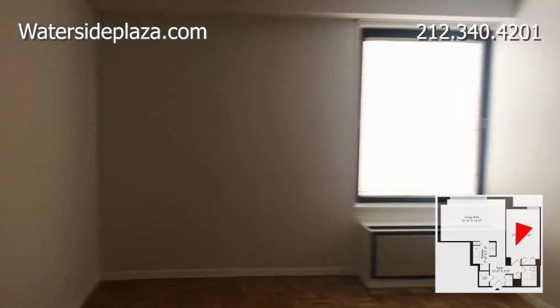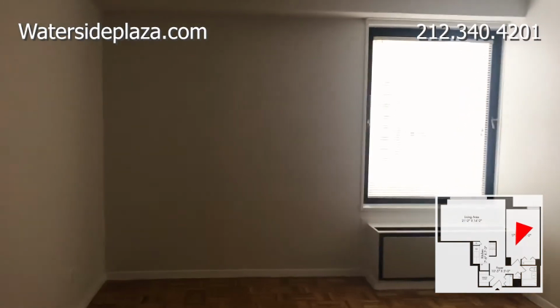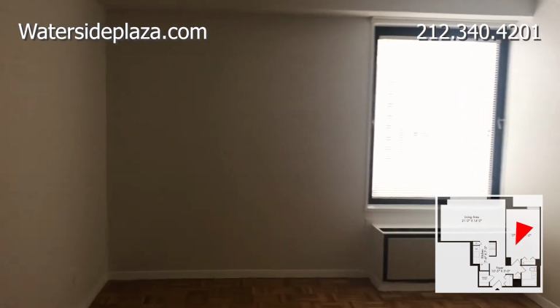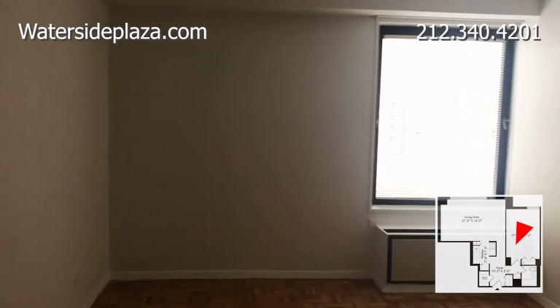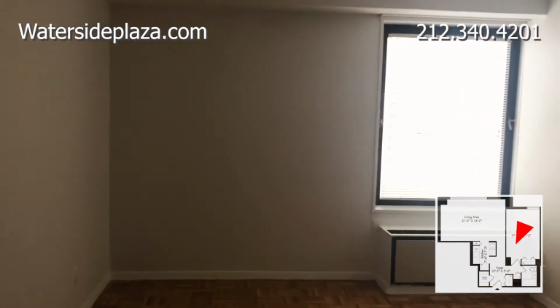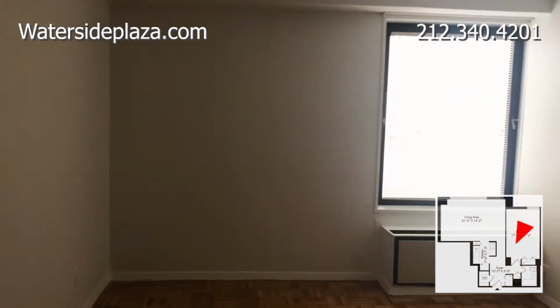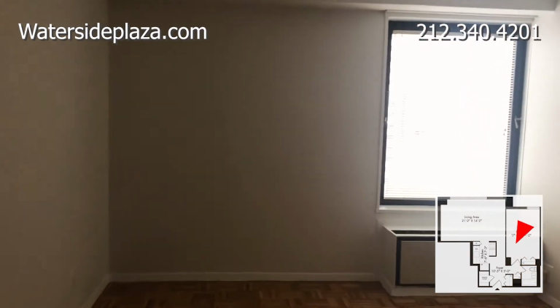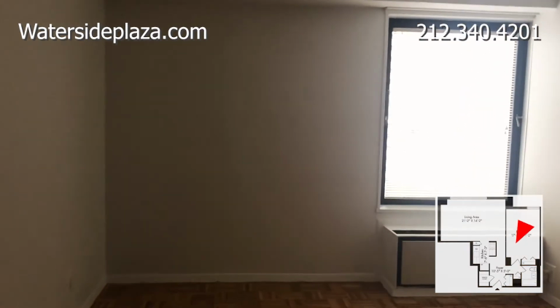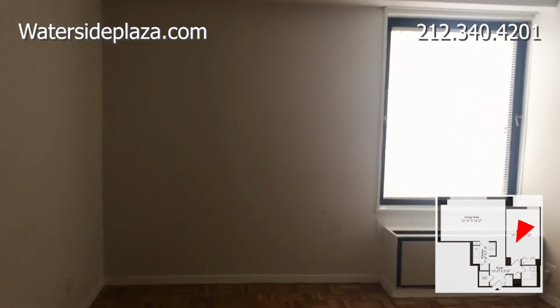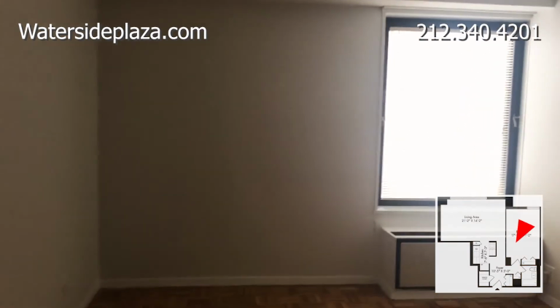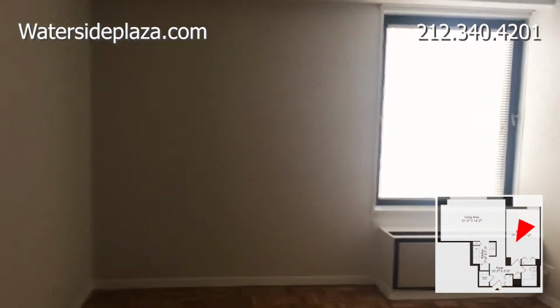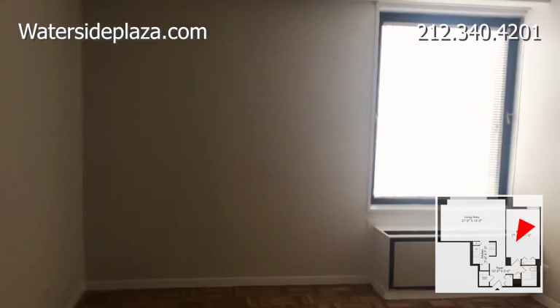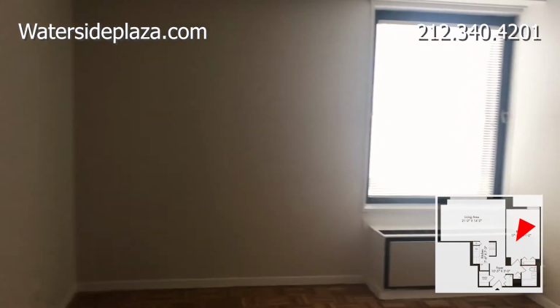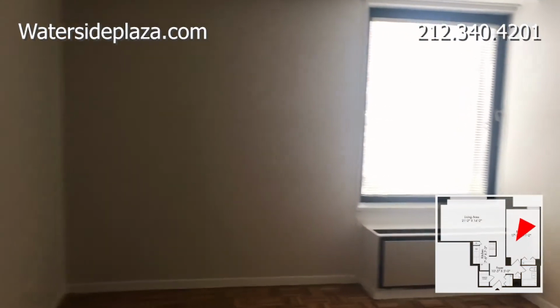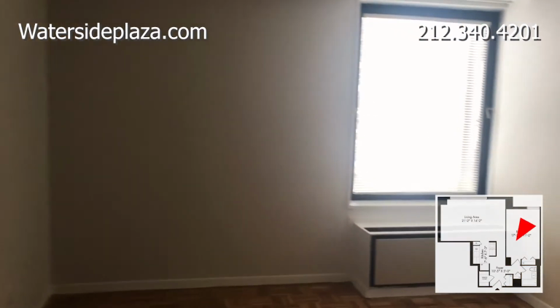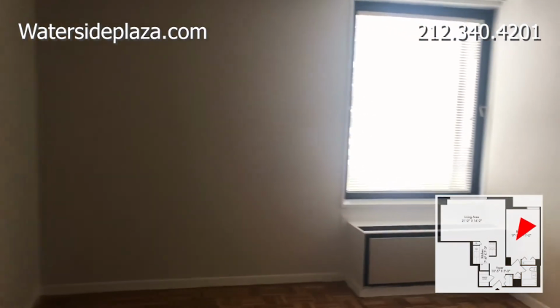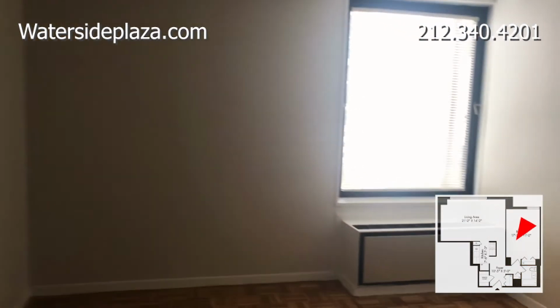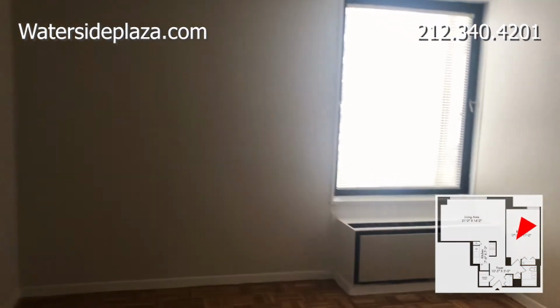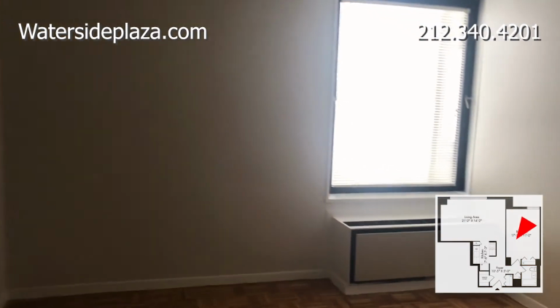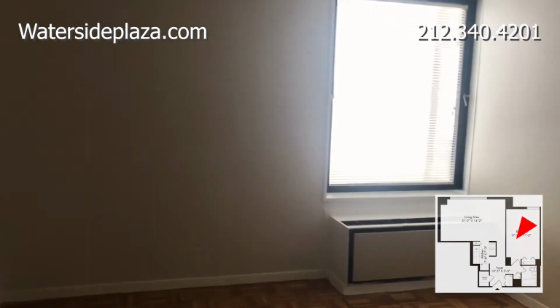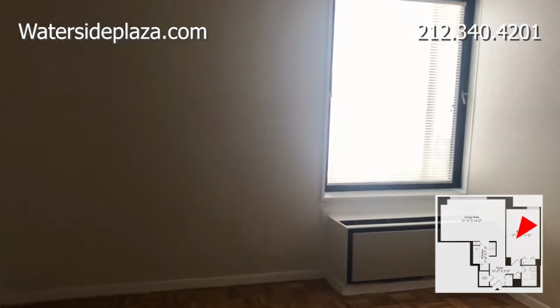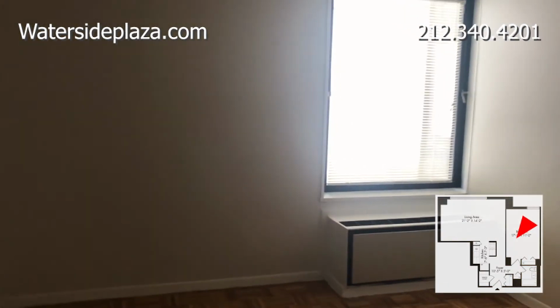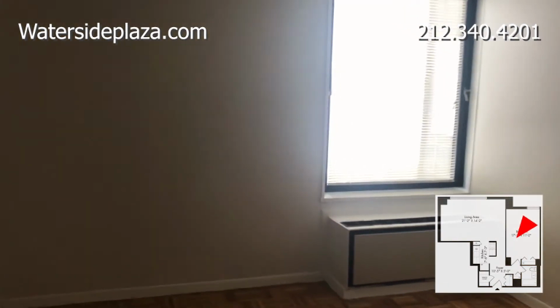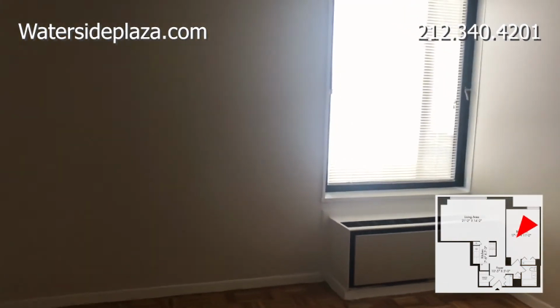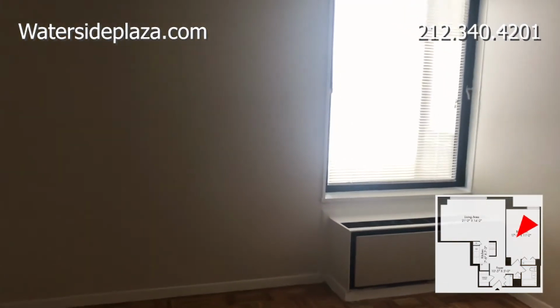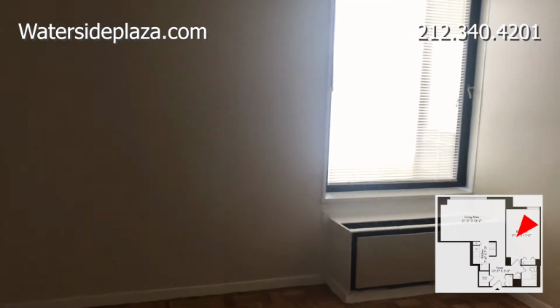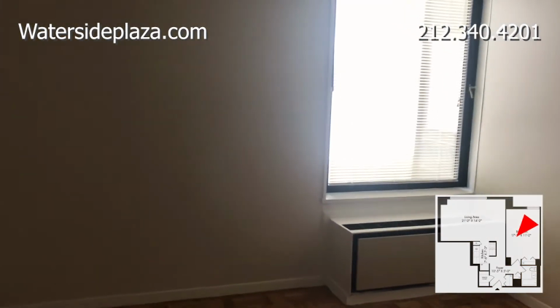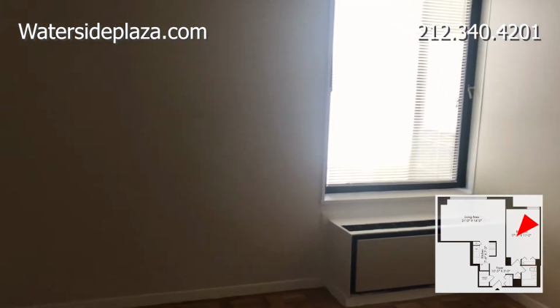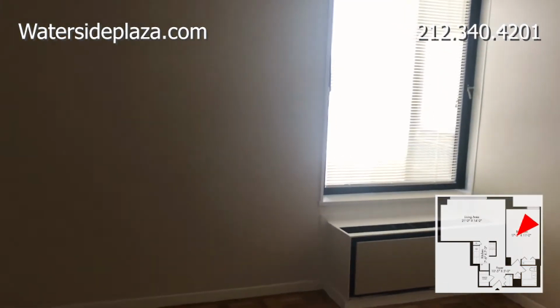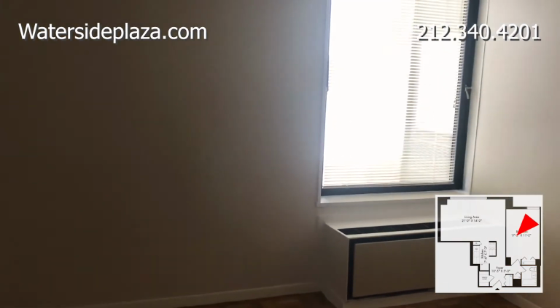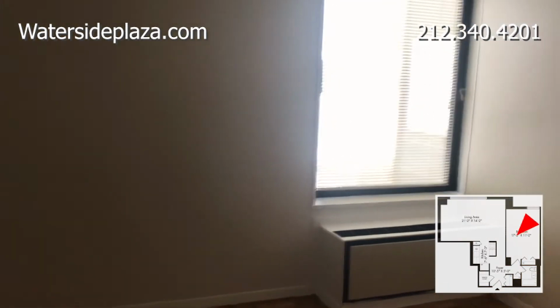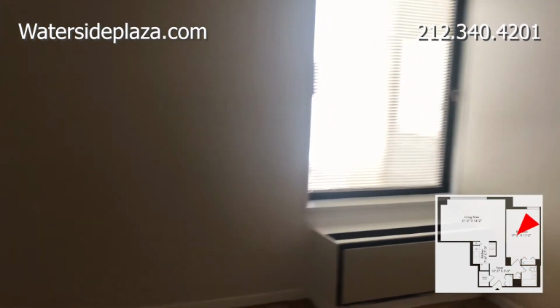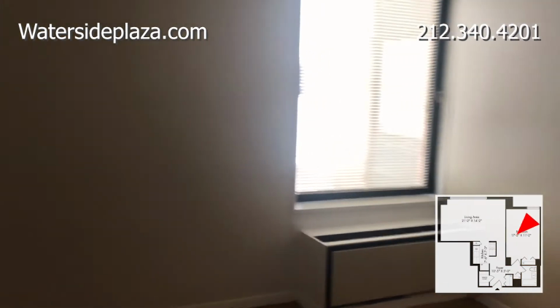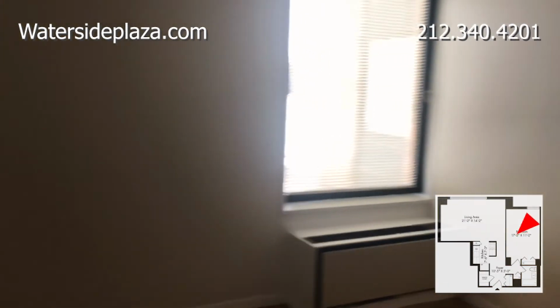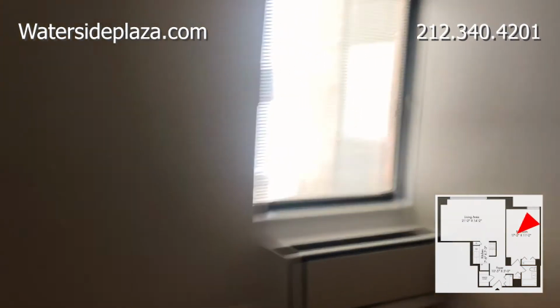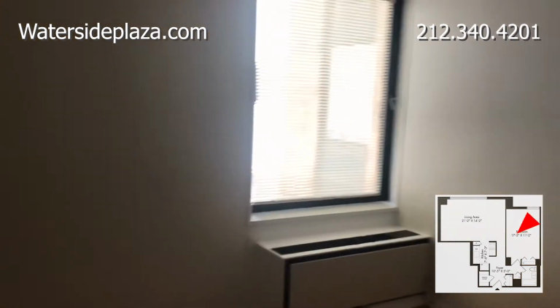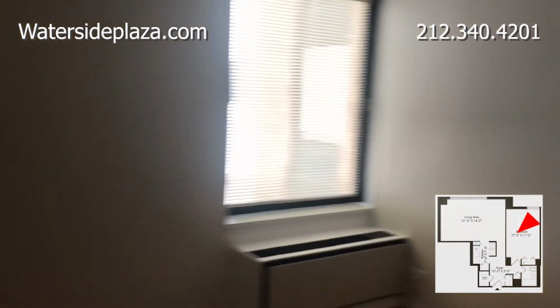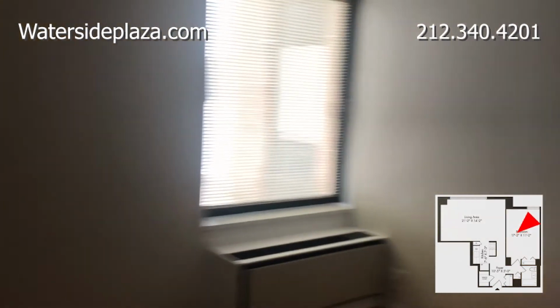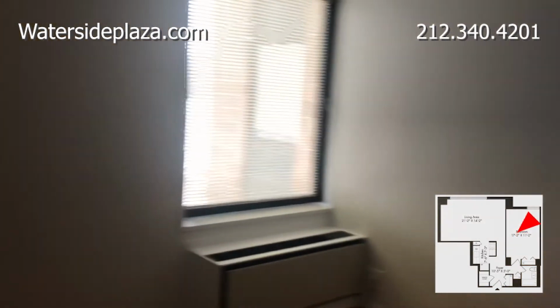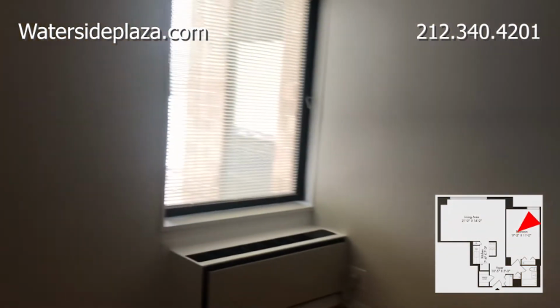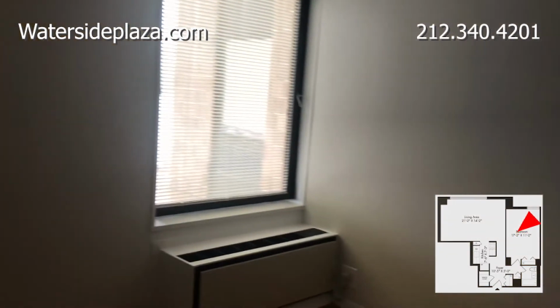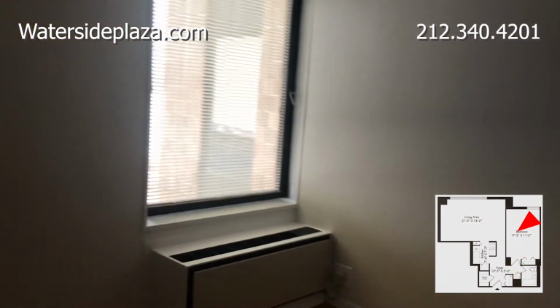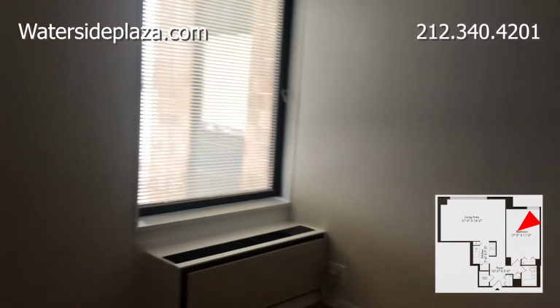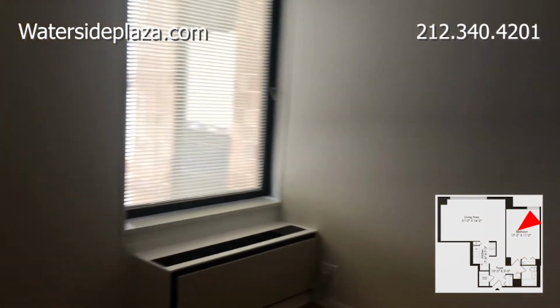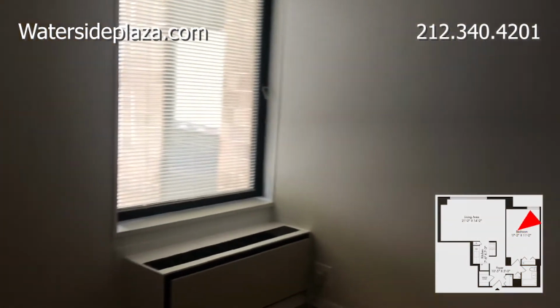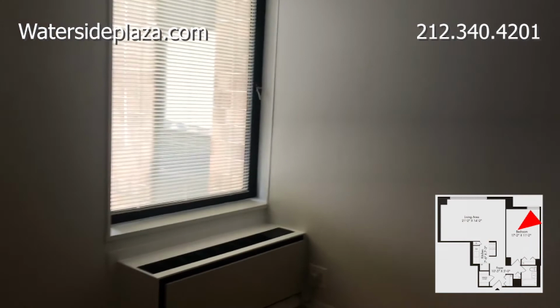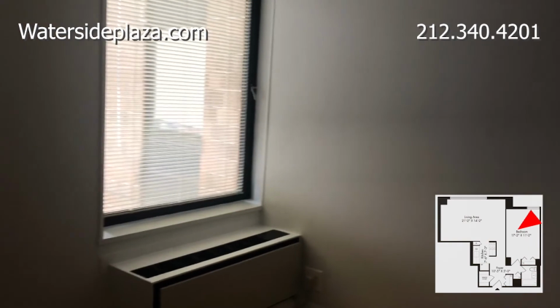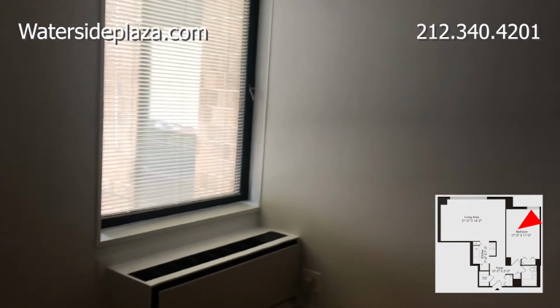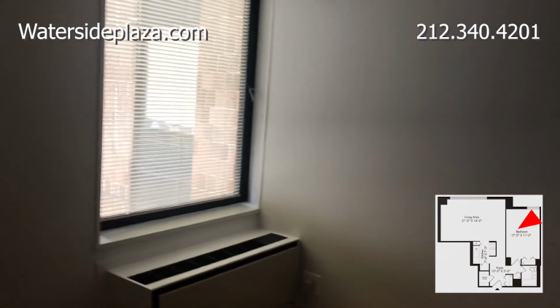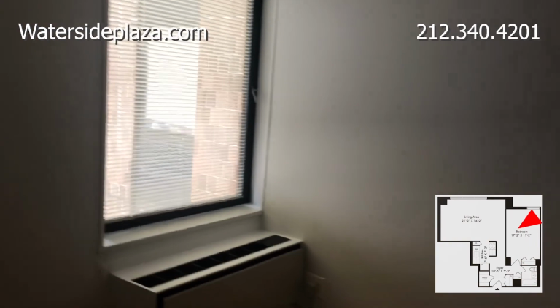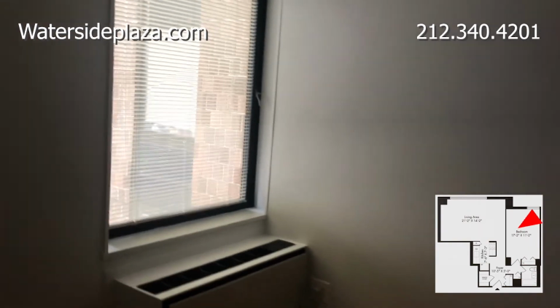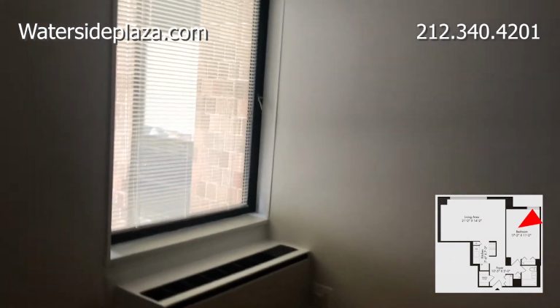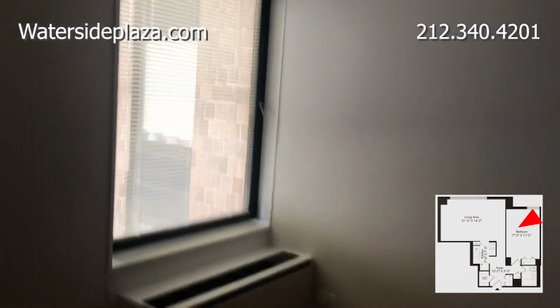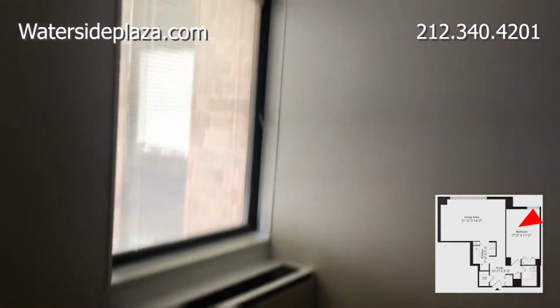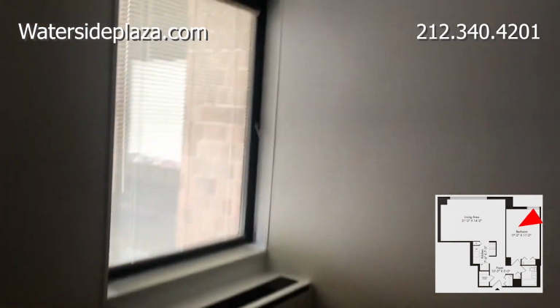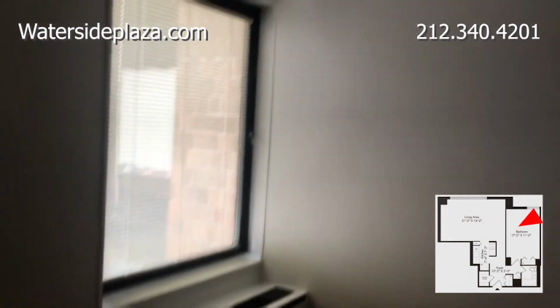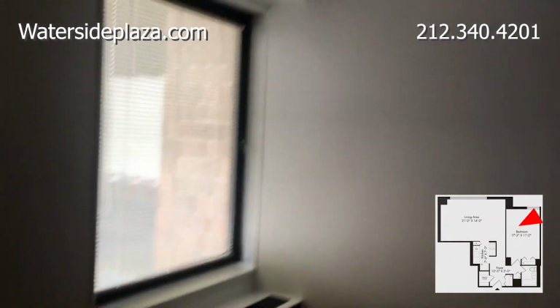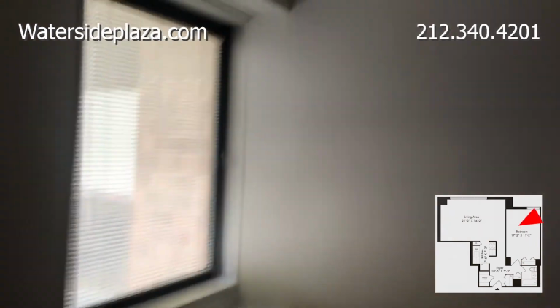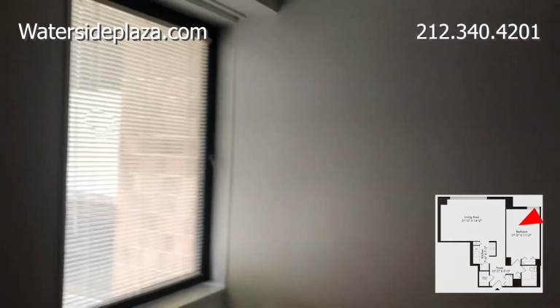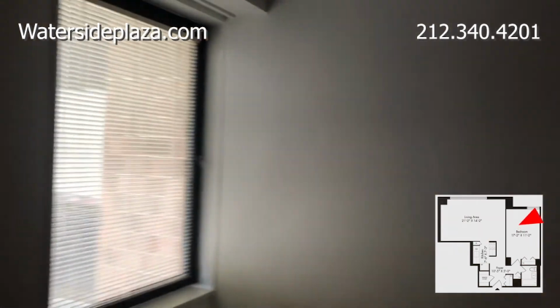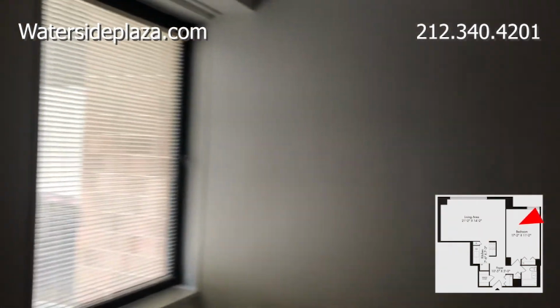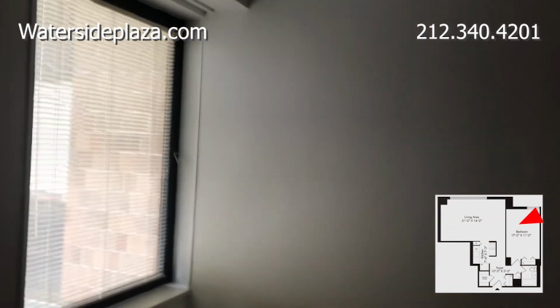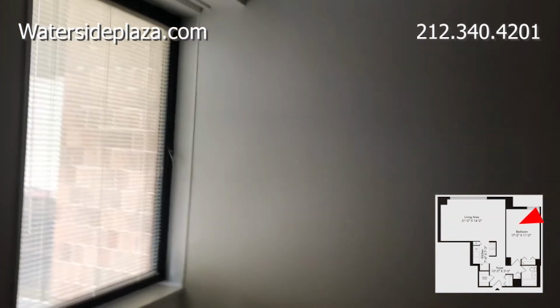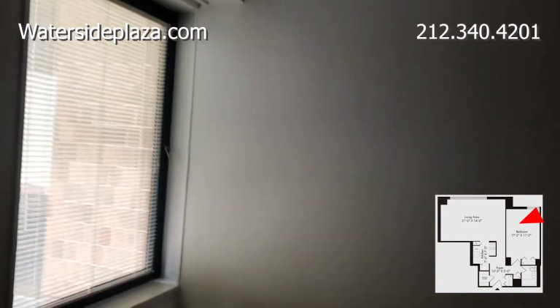The sunny bedroom has a large window and a closet.